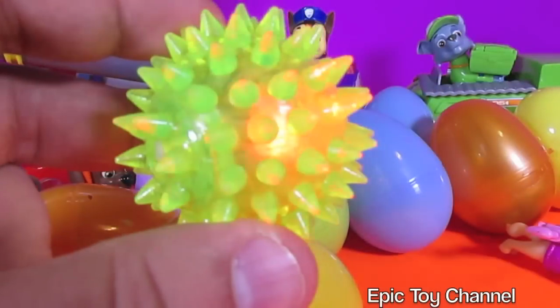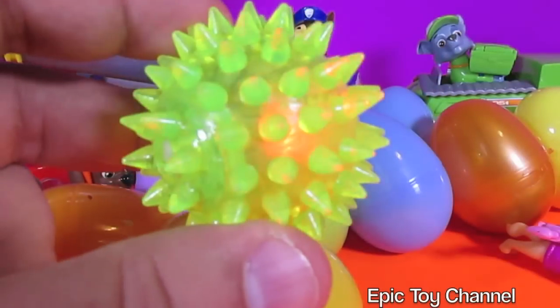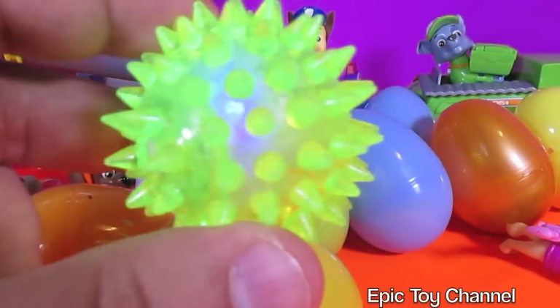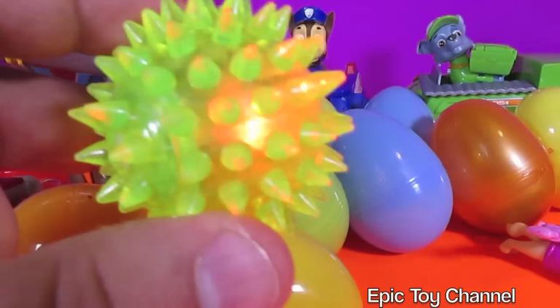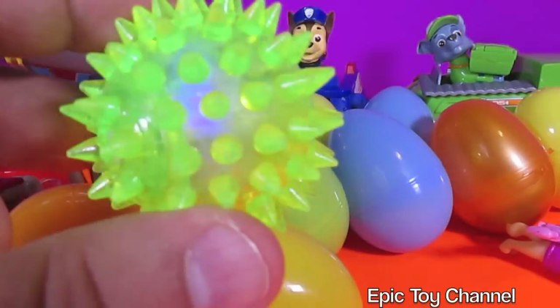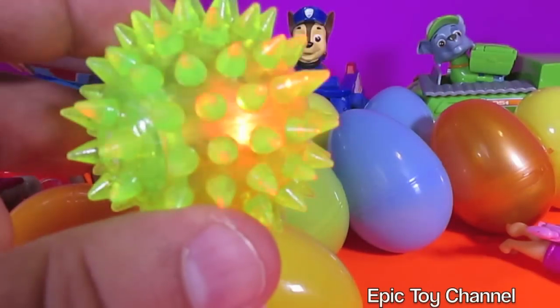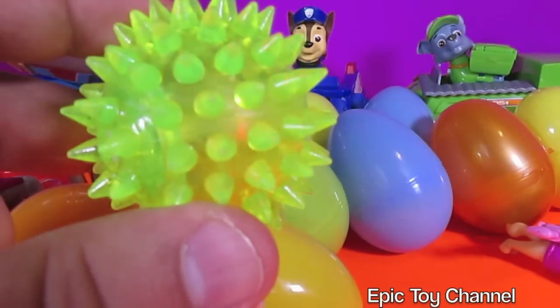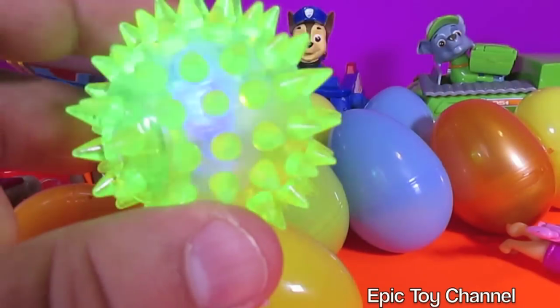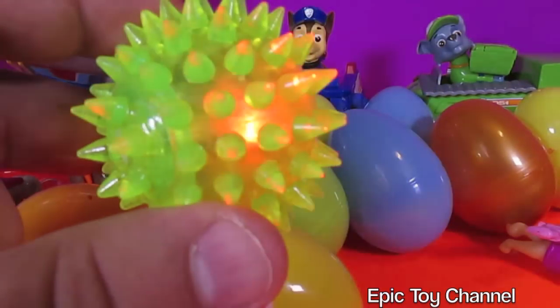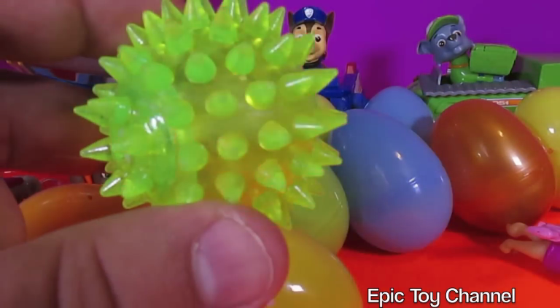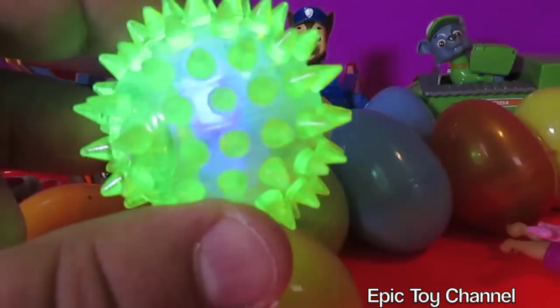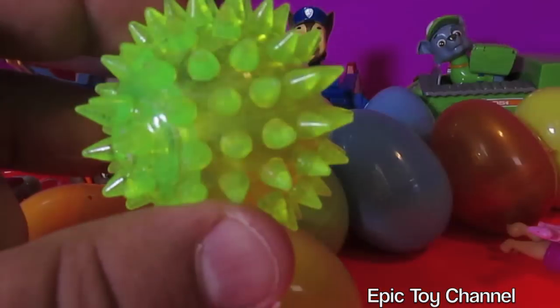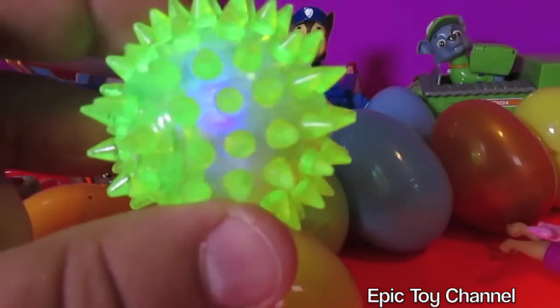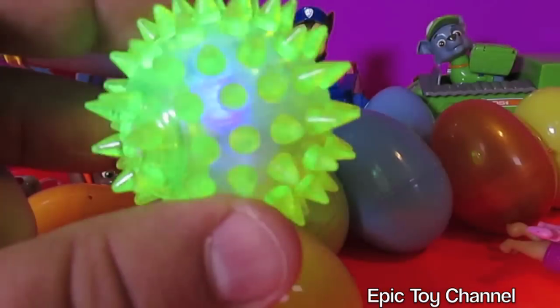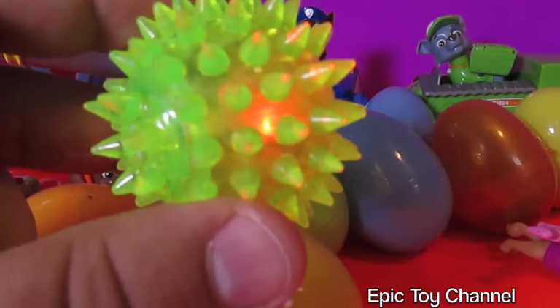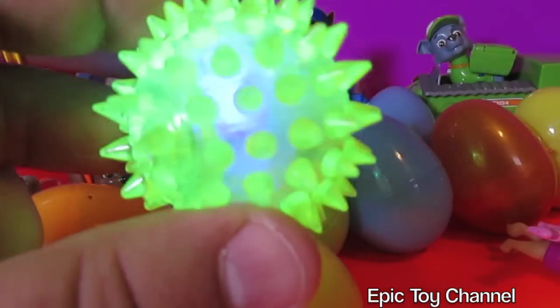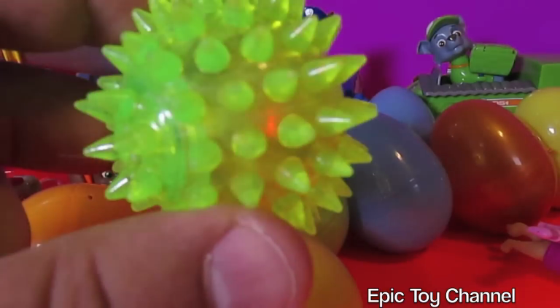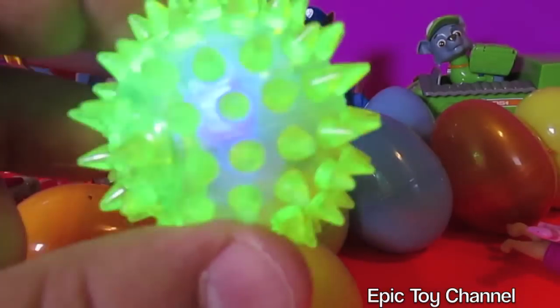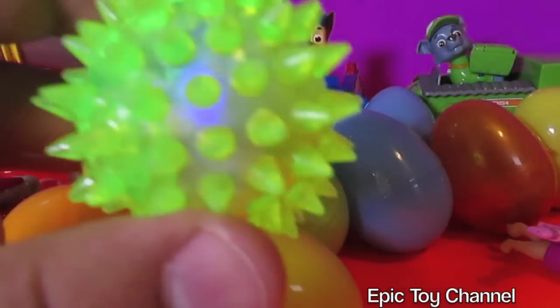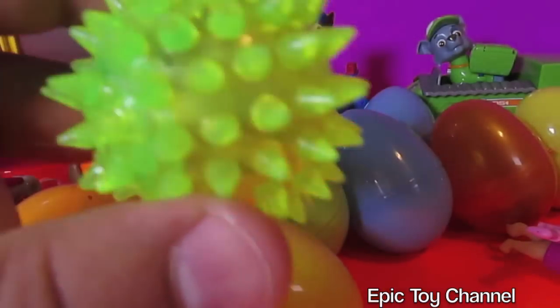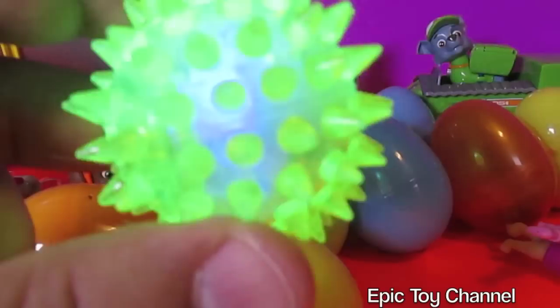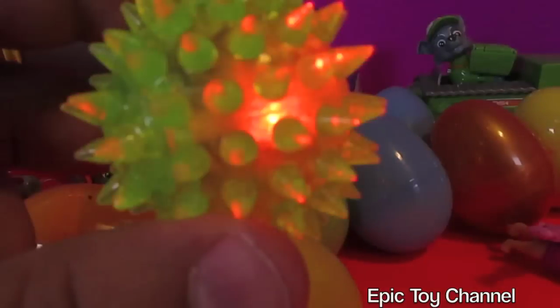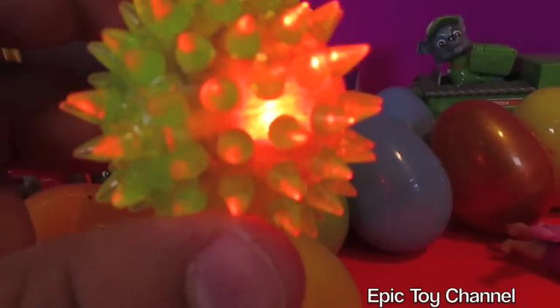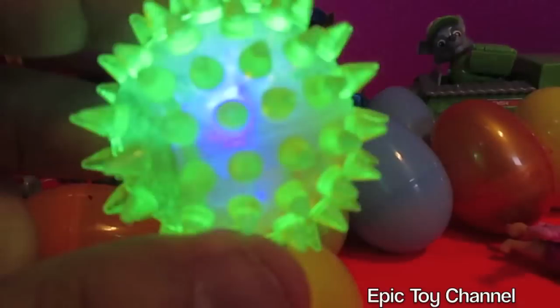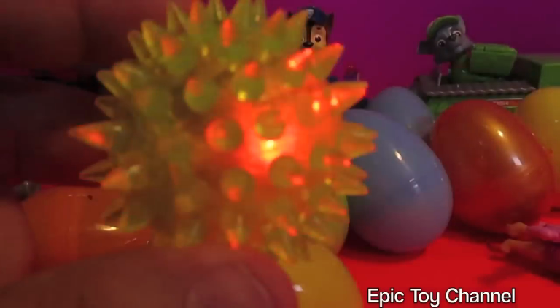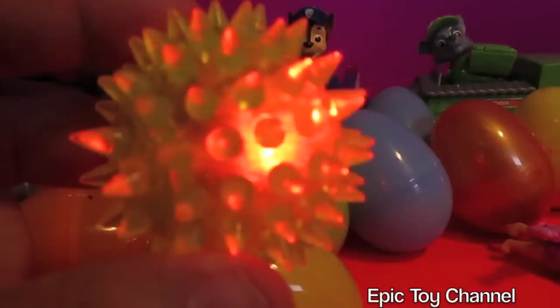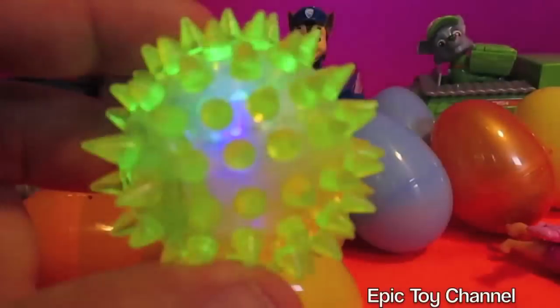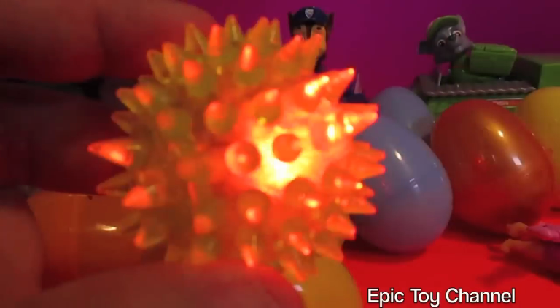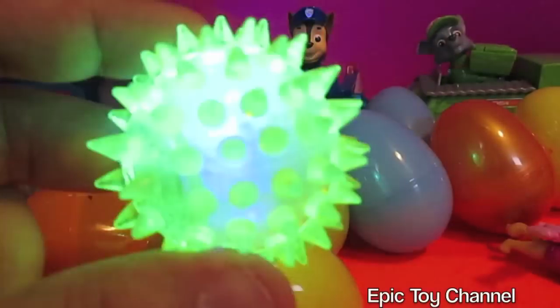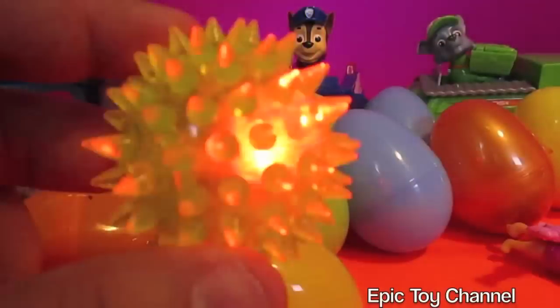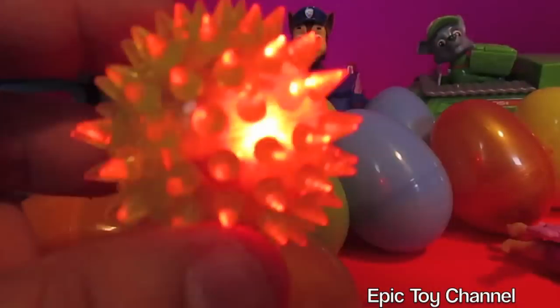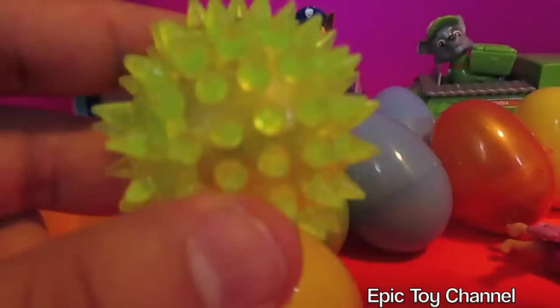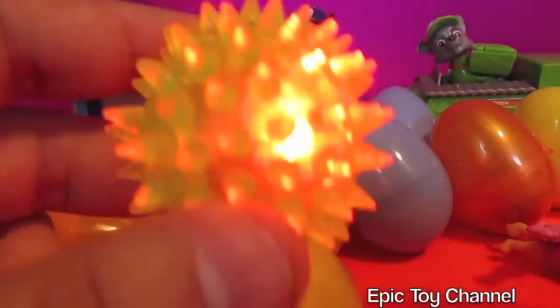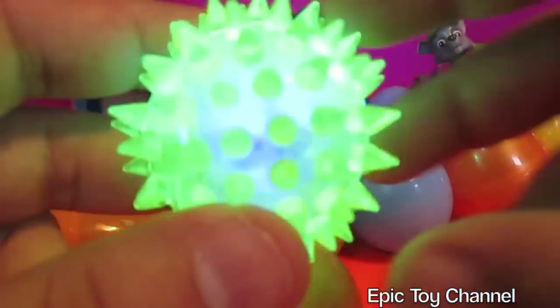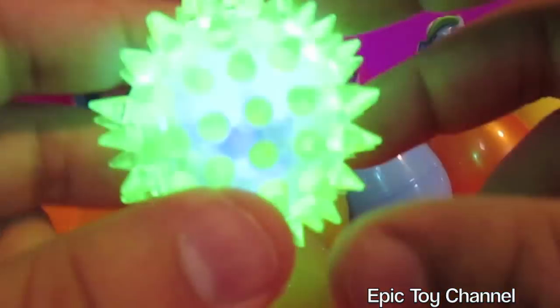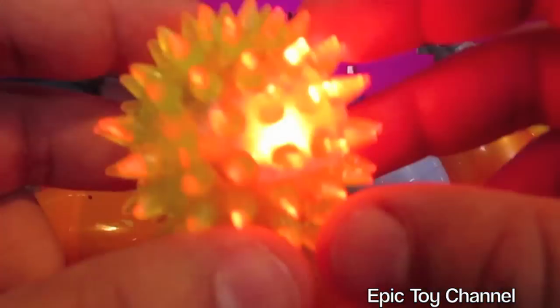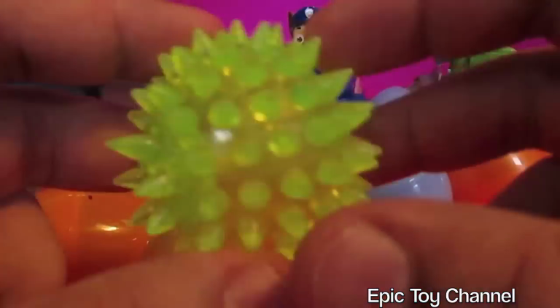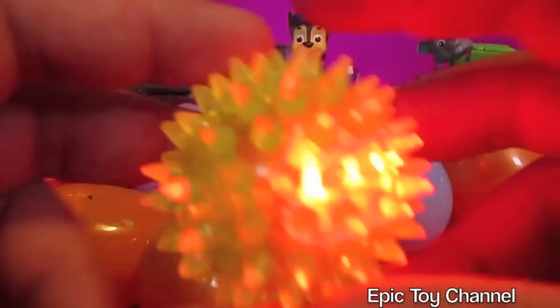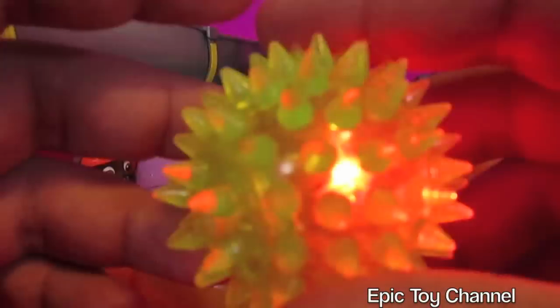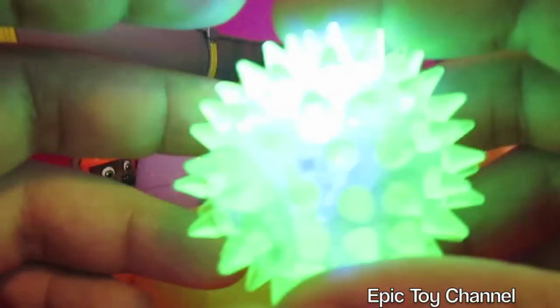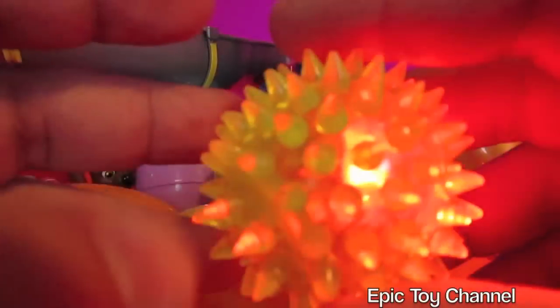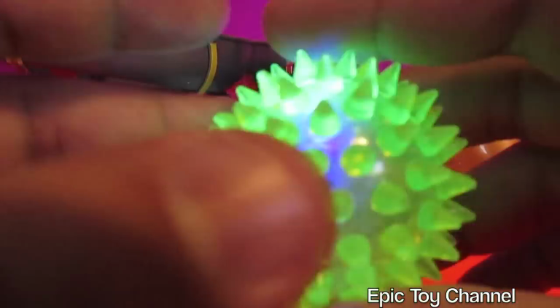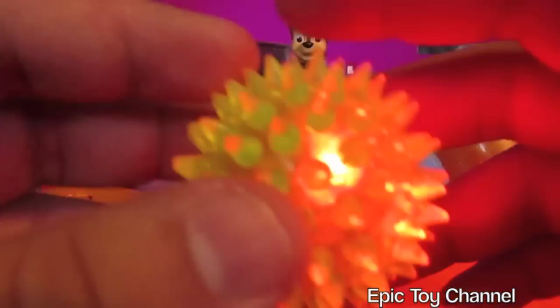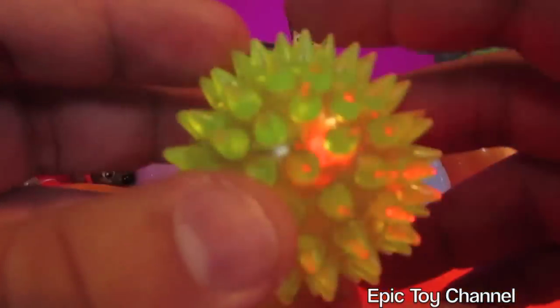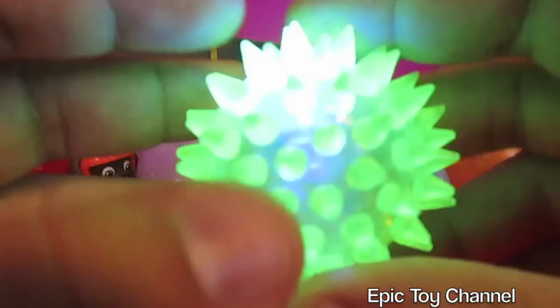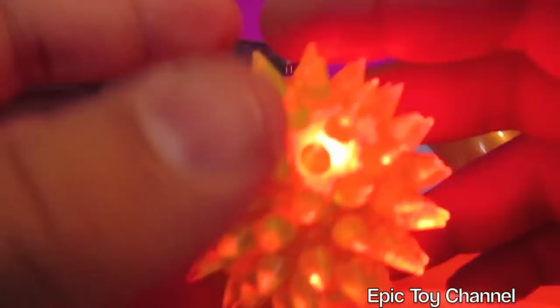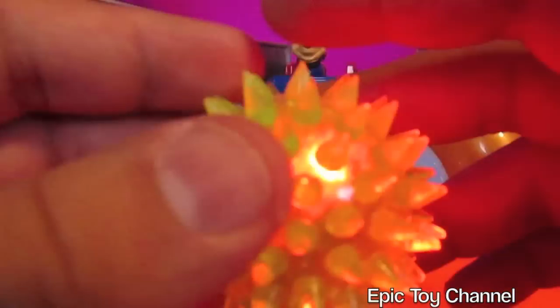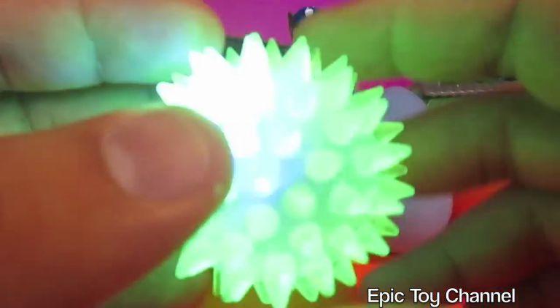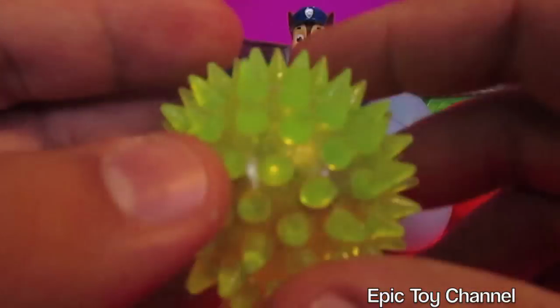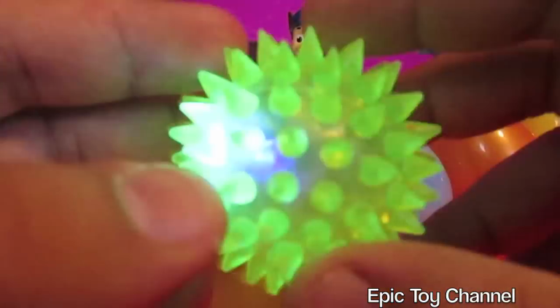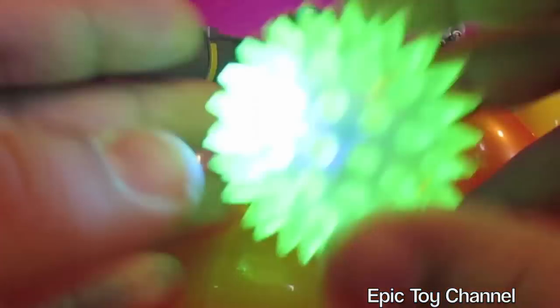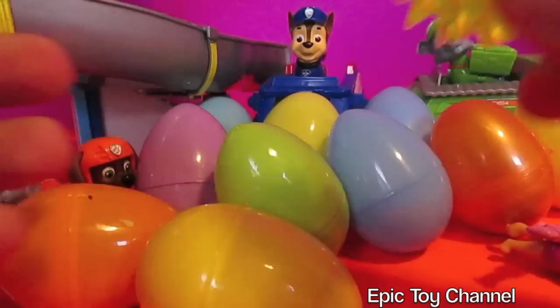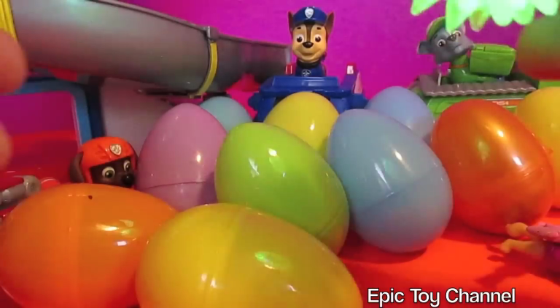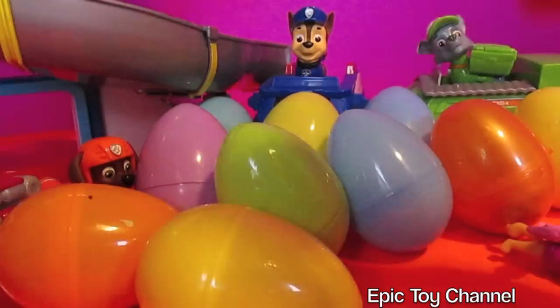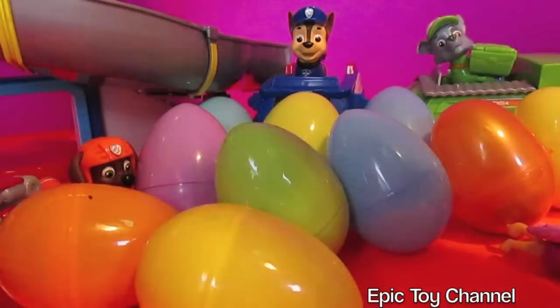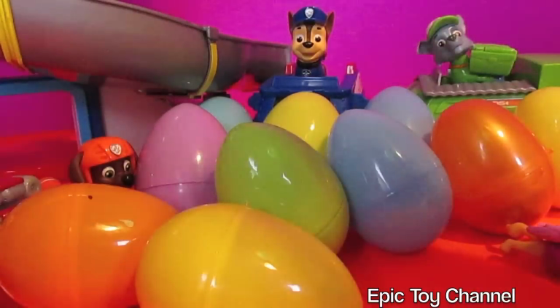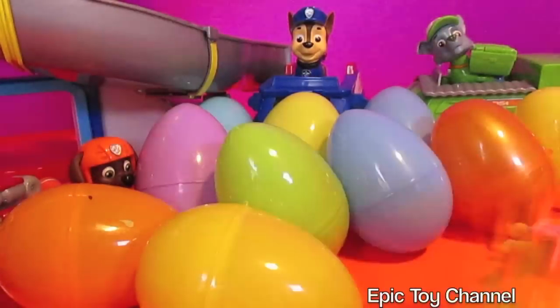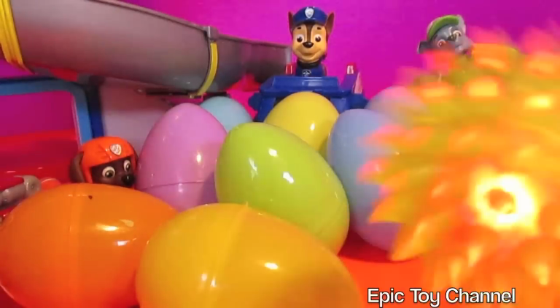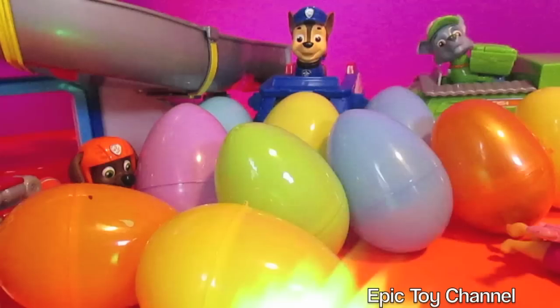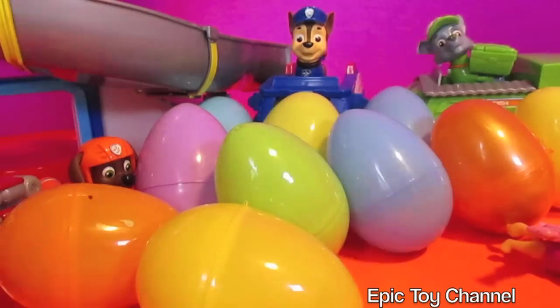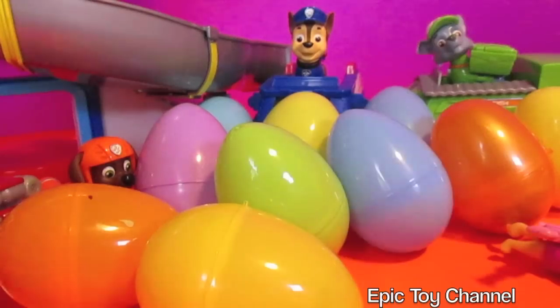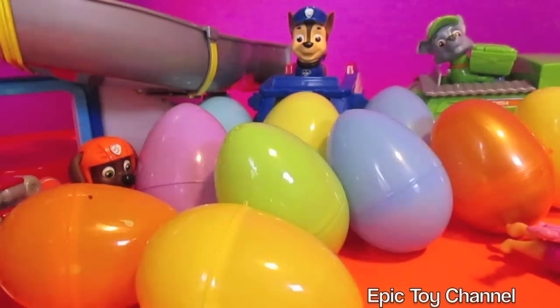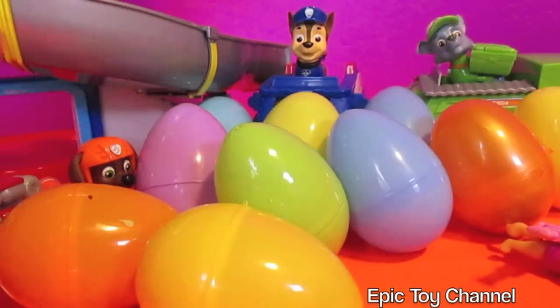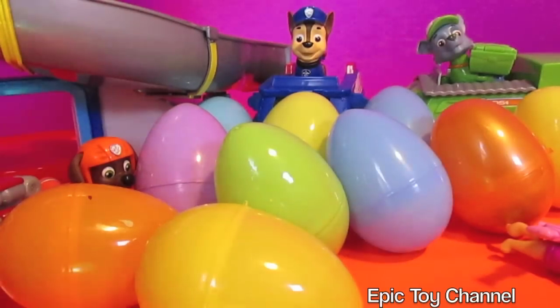Let's turn down the lights a little bit. Oh, no way. It's real pokey and it bounces. Bounce, bounce, bounce.